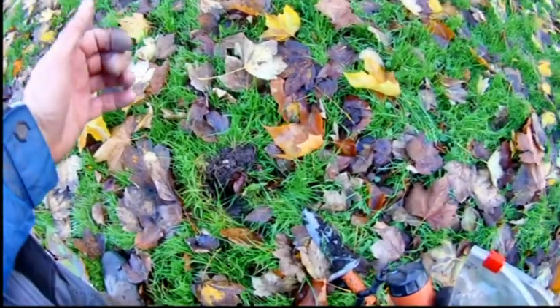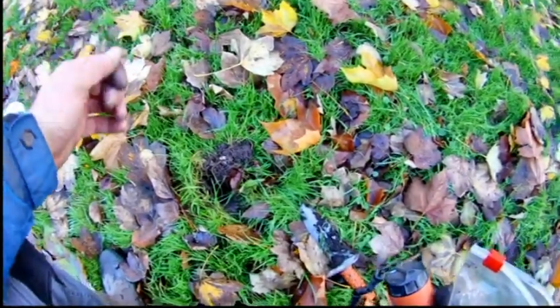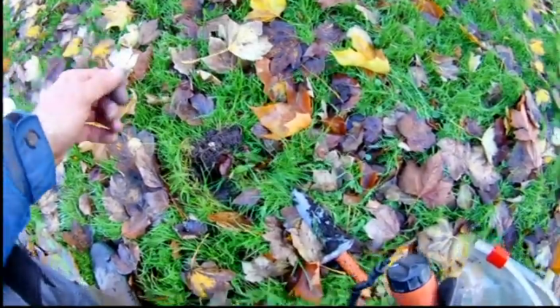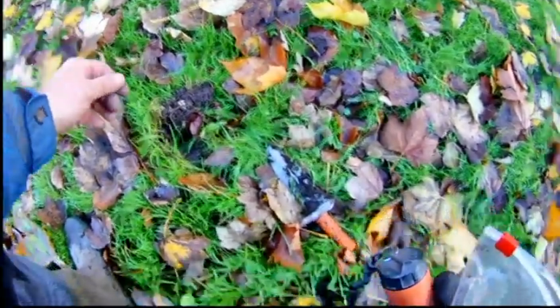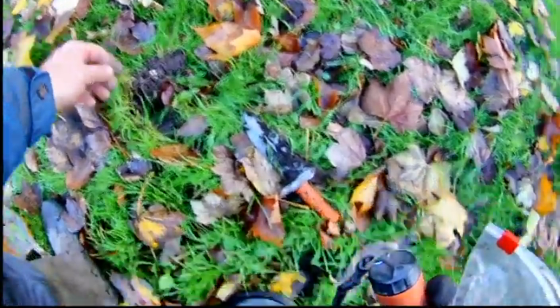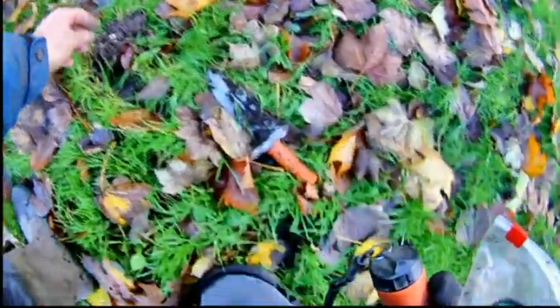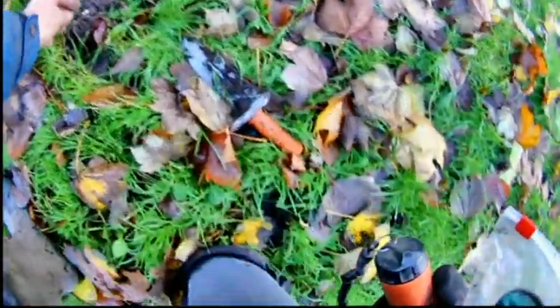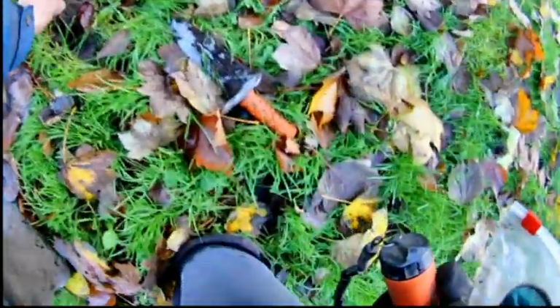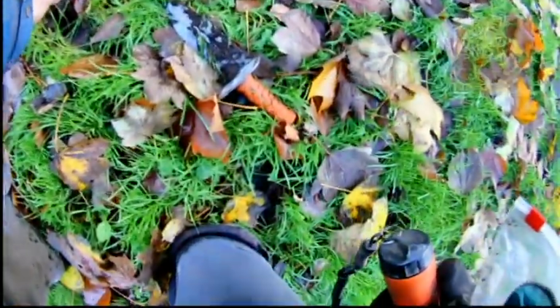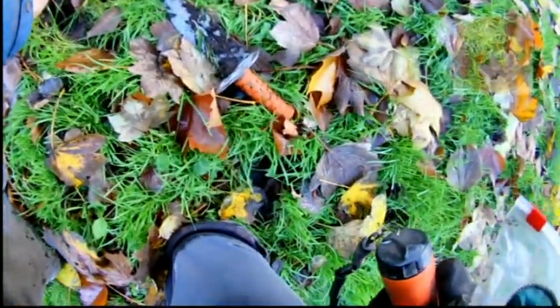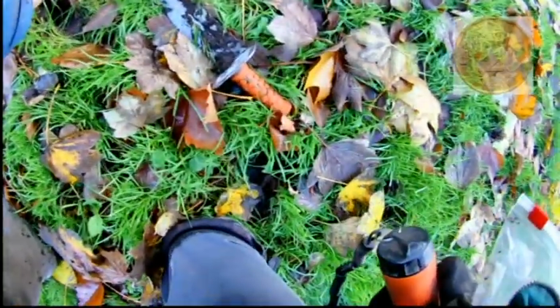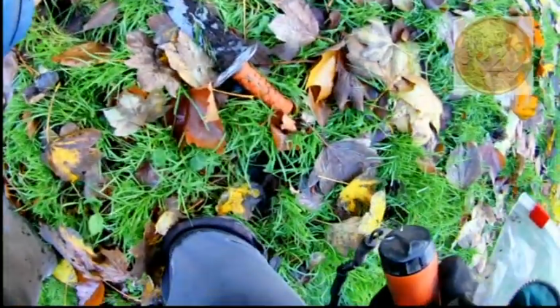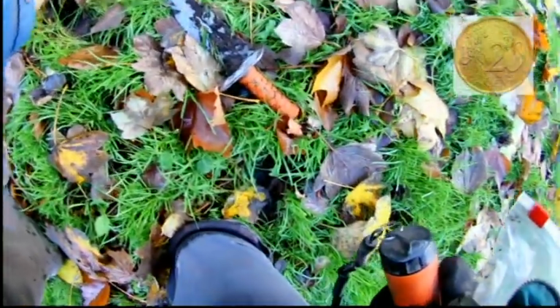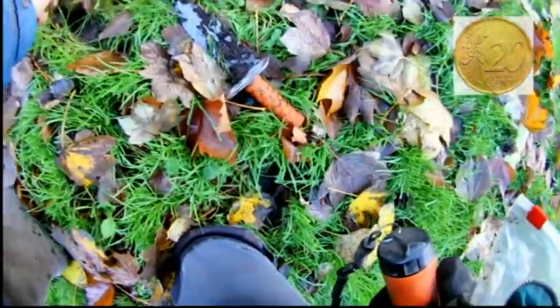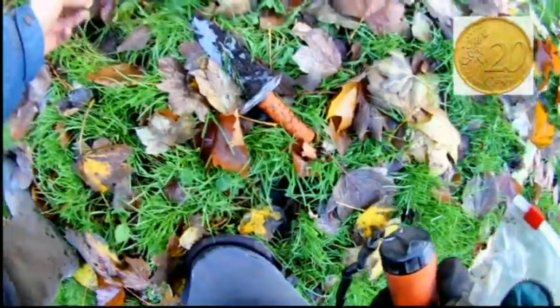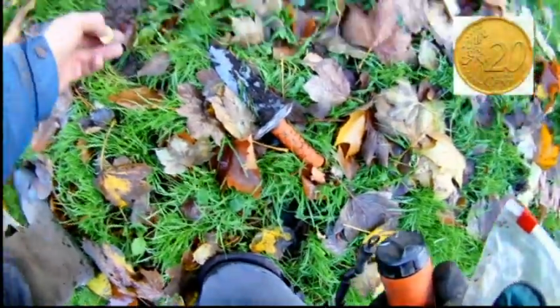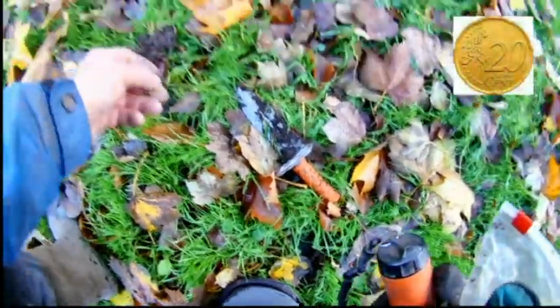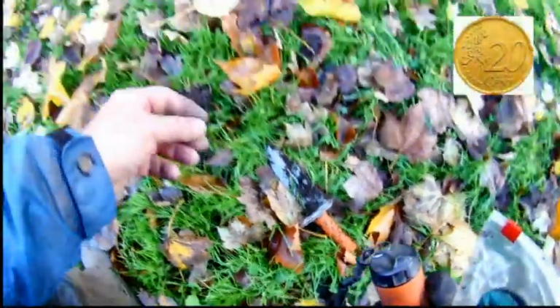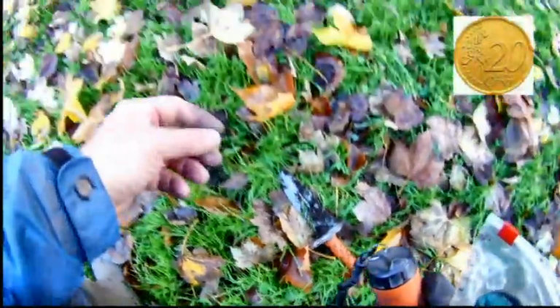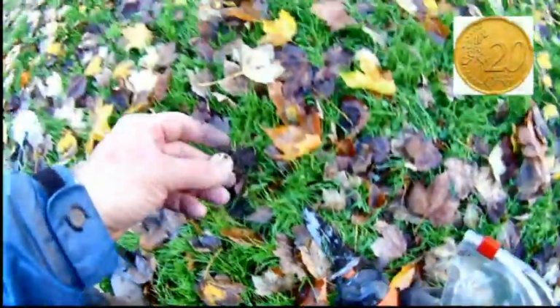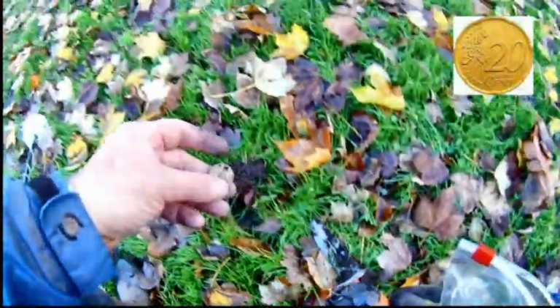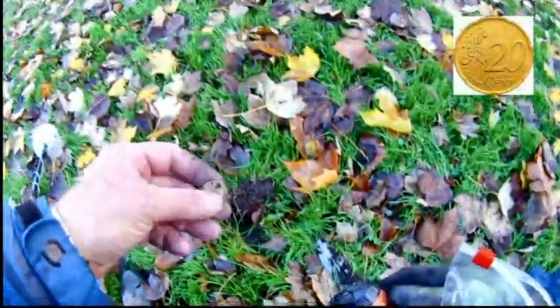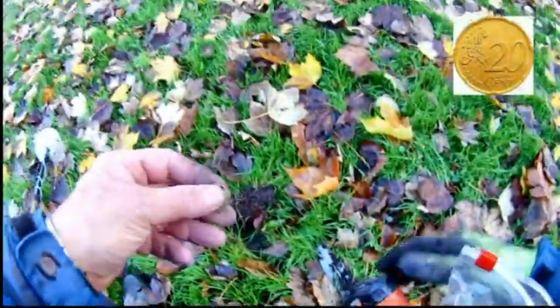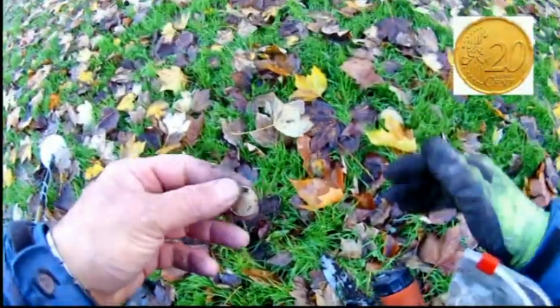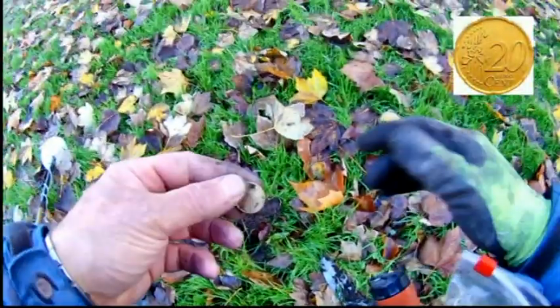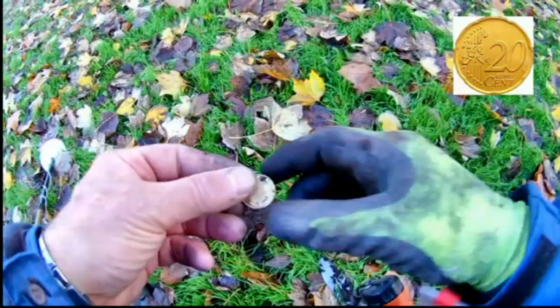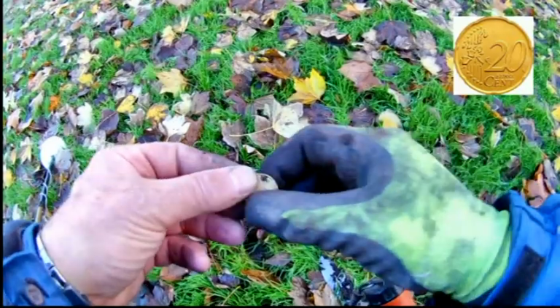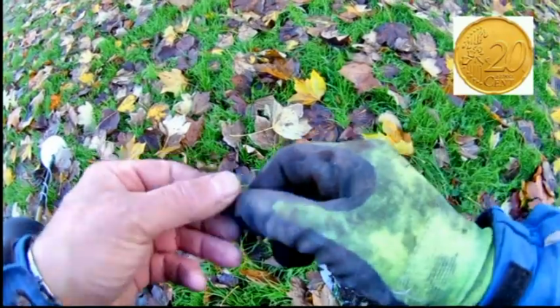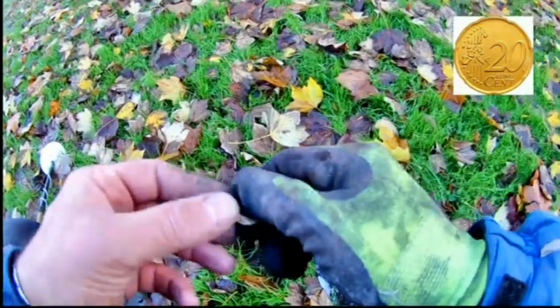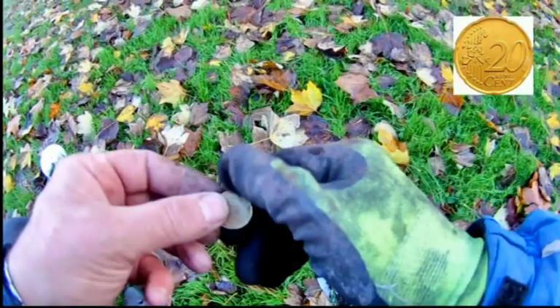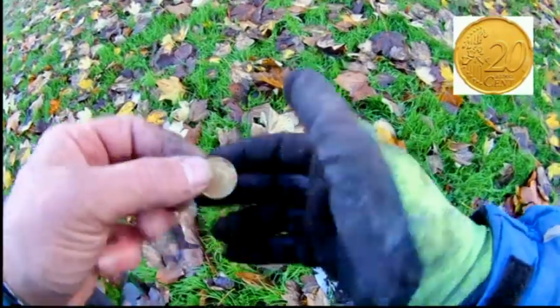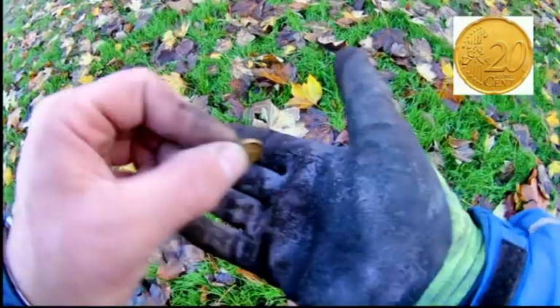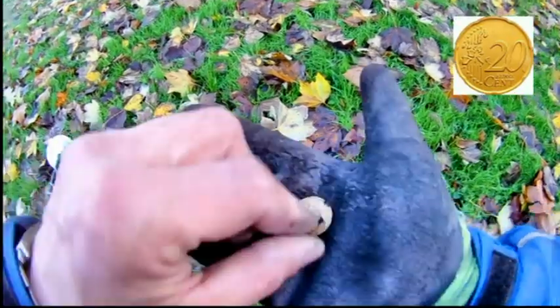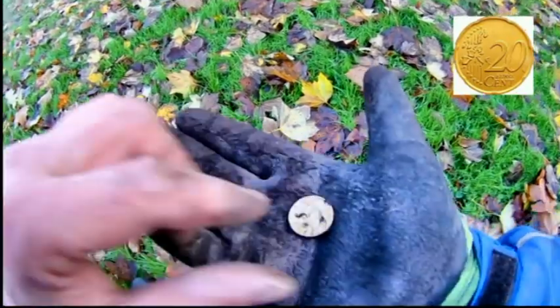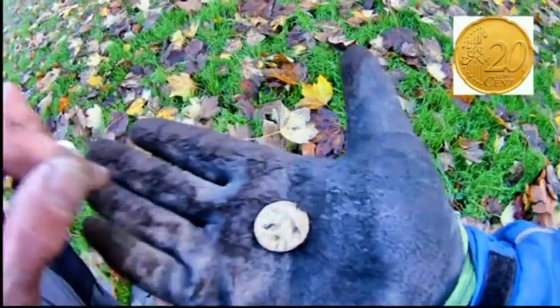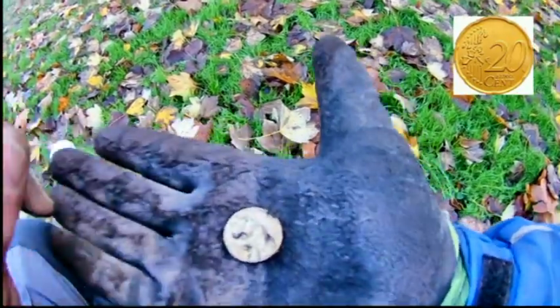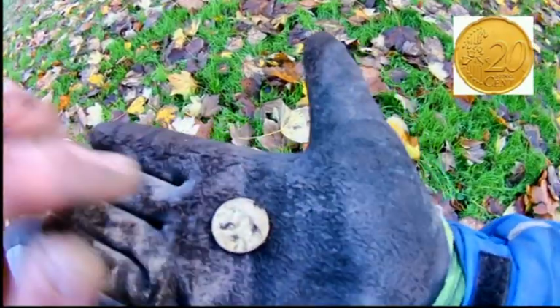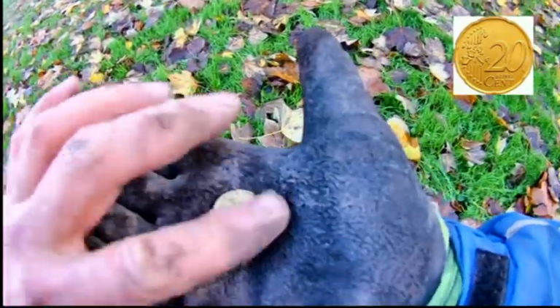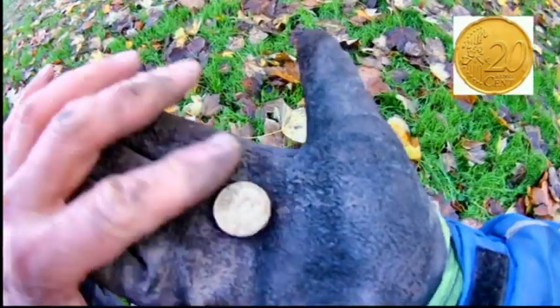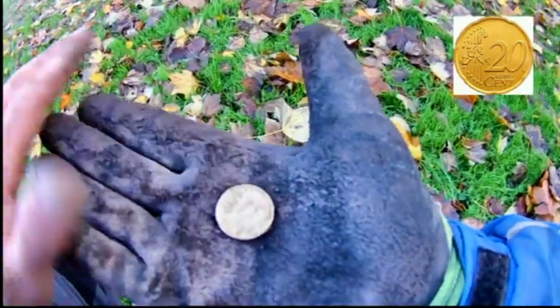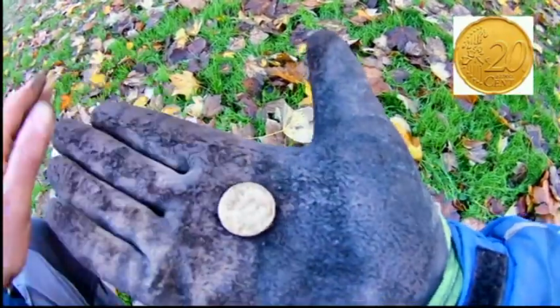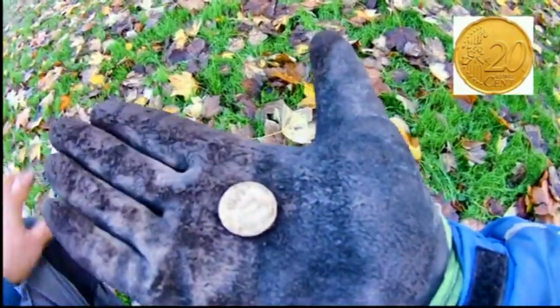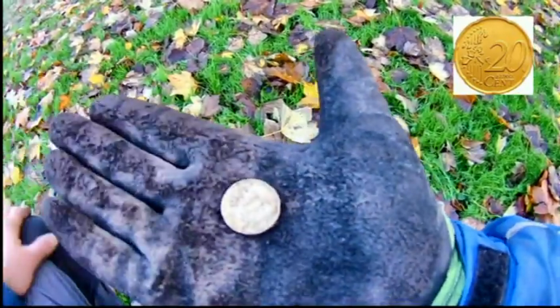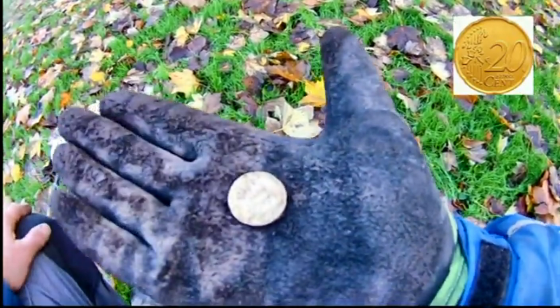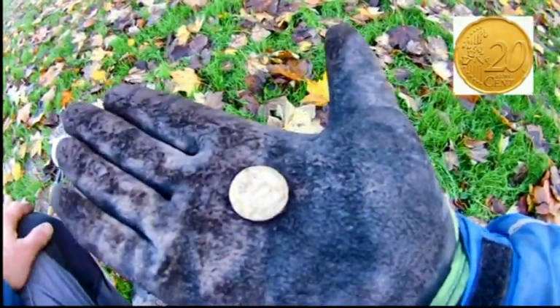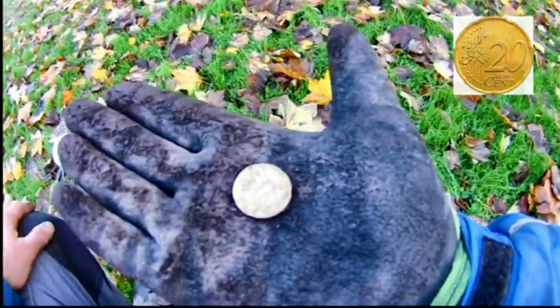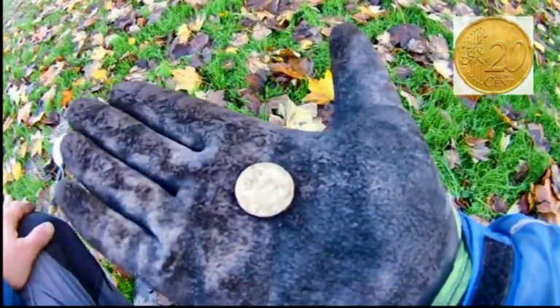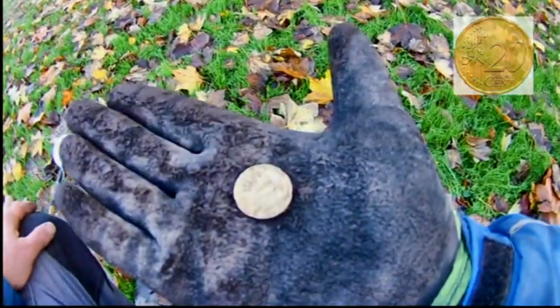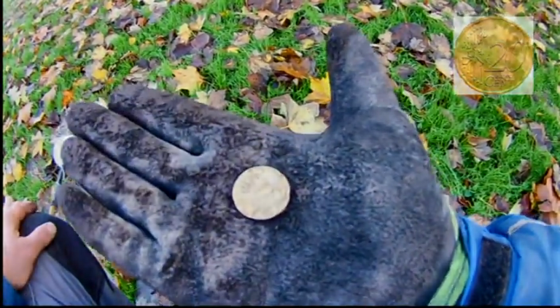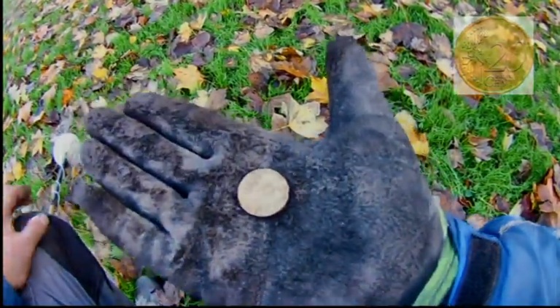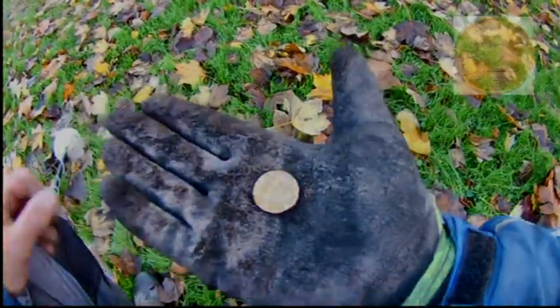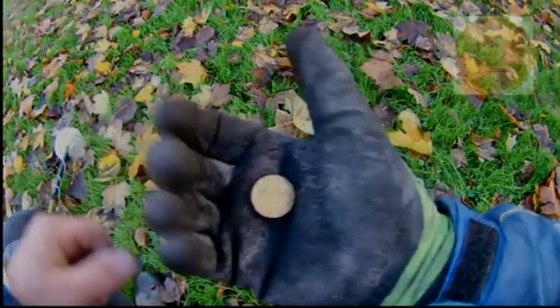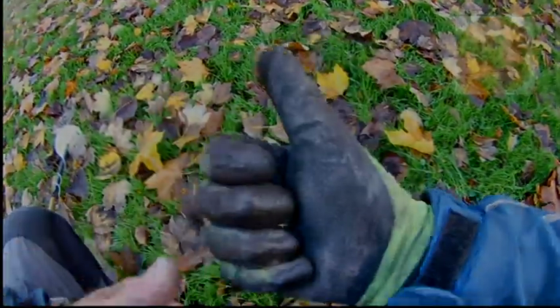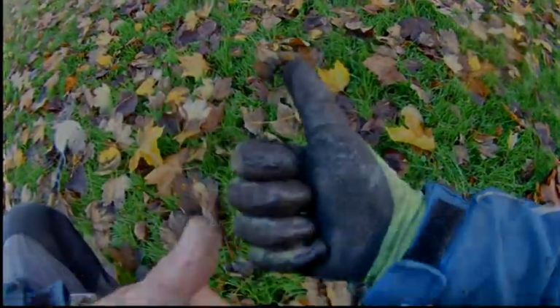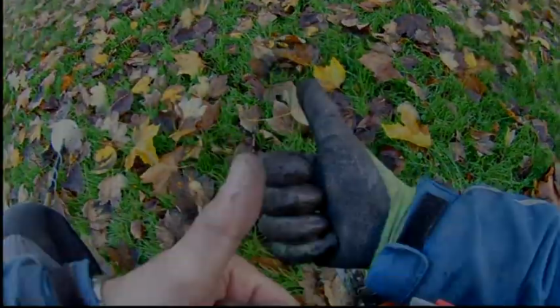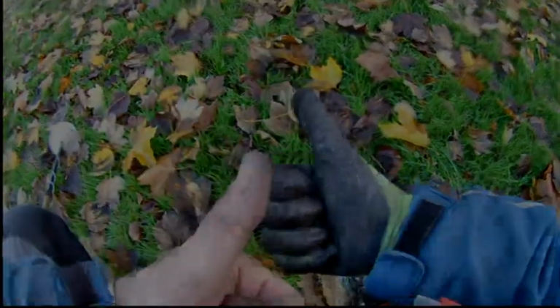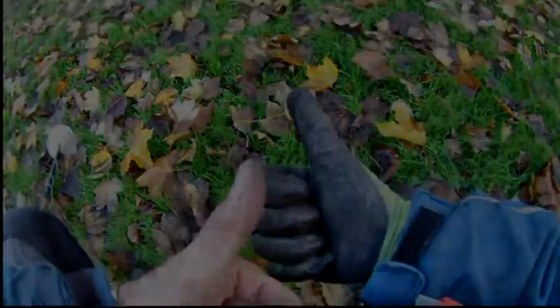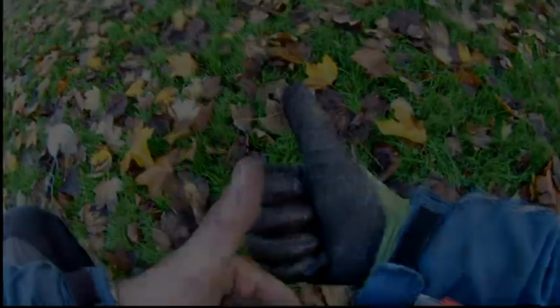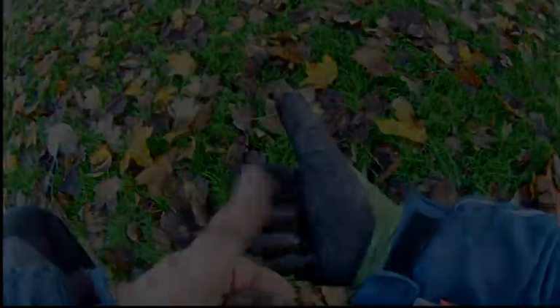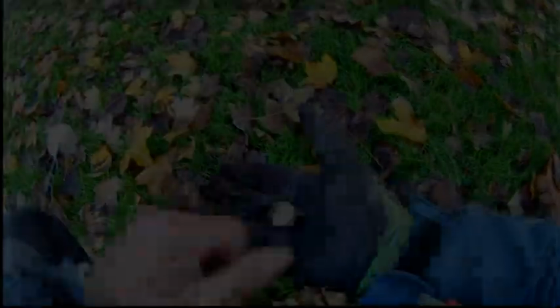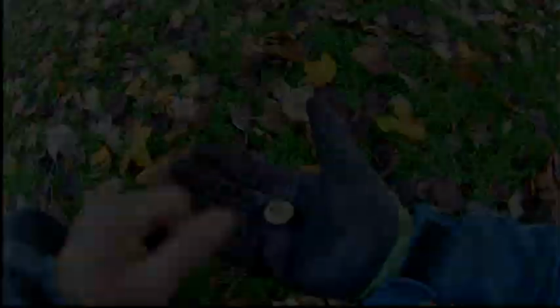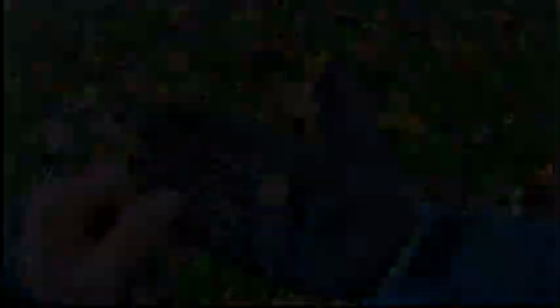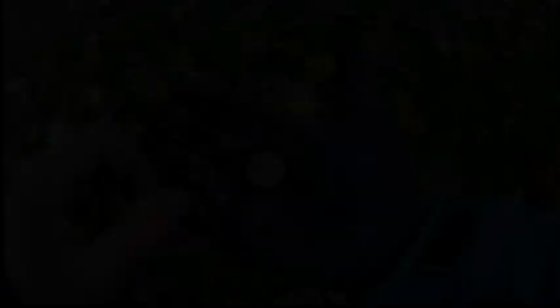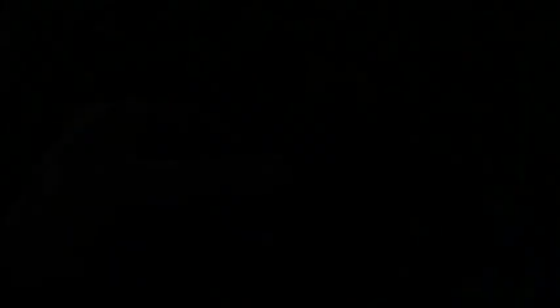Okay, next hit — yes, here it is in the hole: 20 euro cents. So yeah, all right.